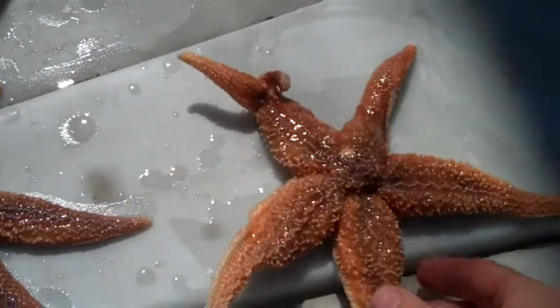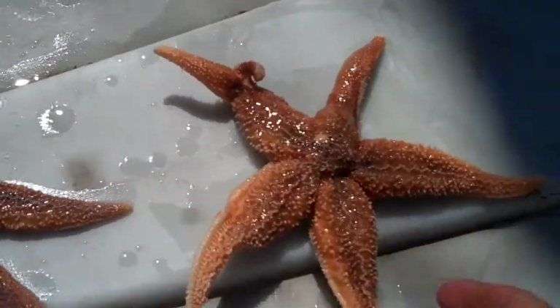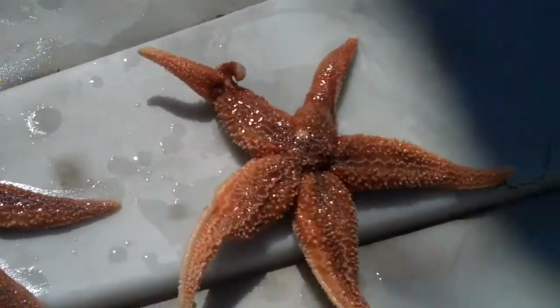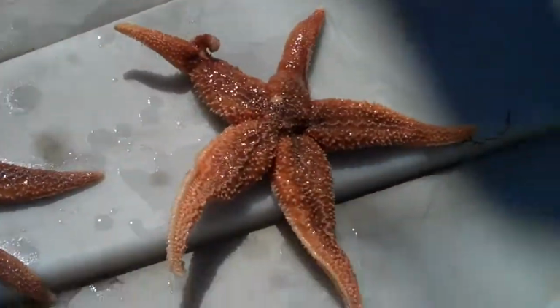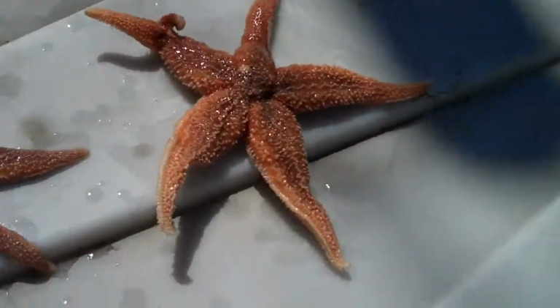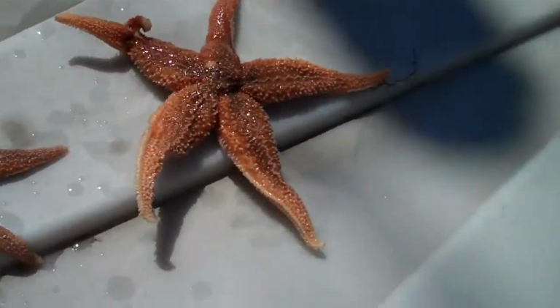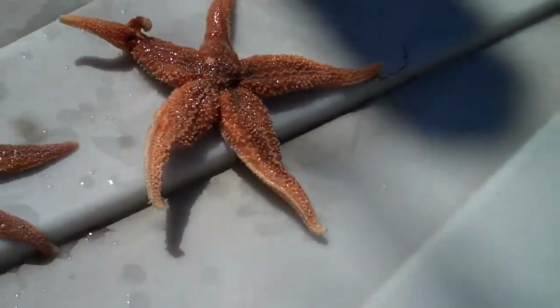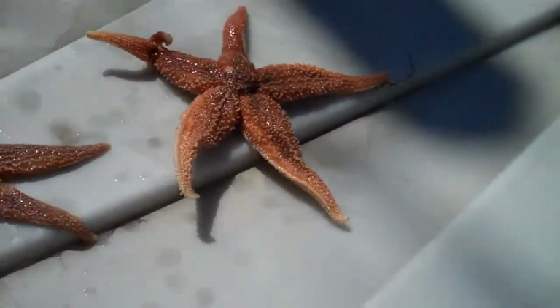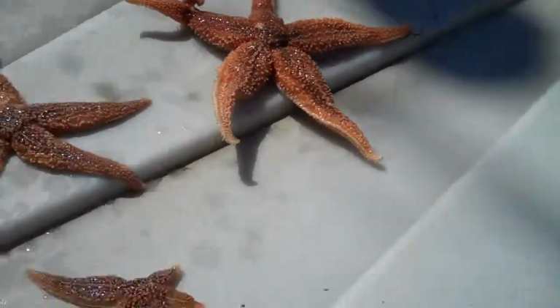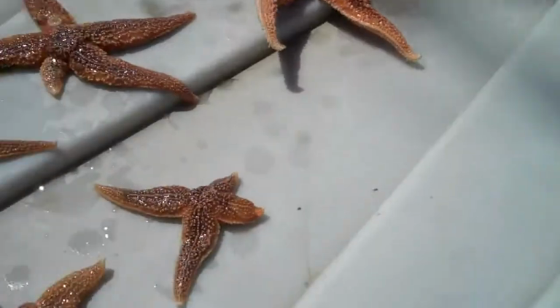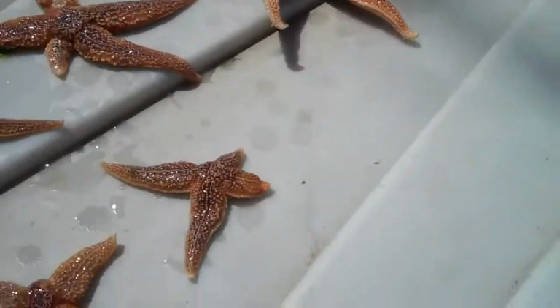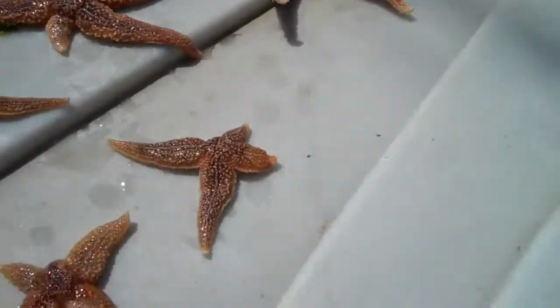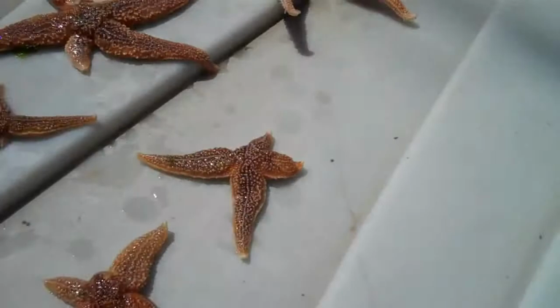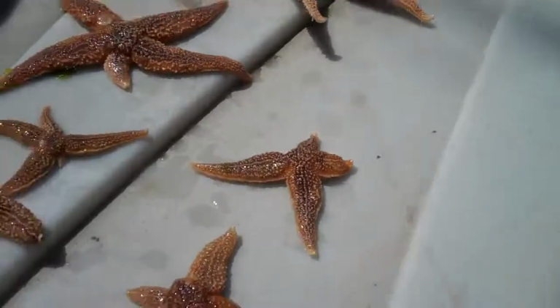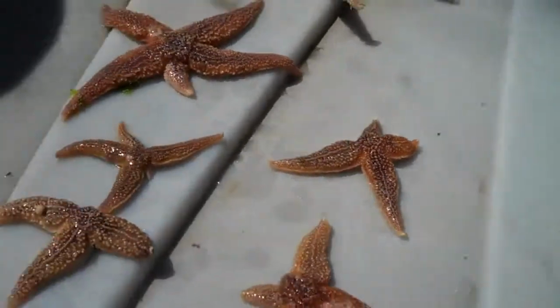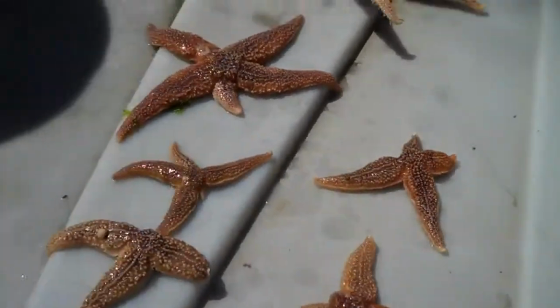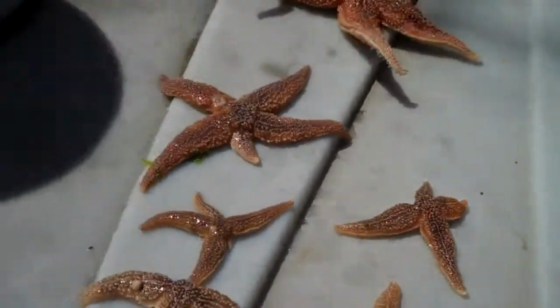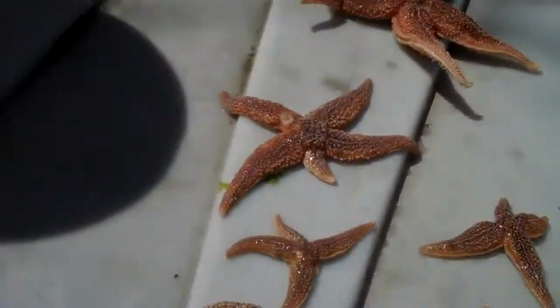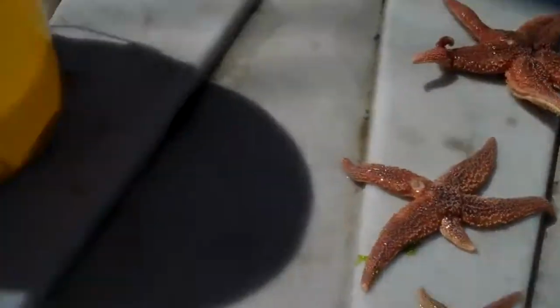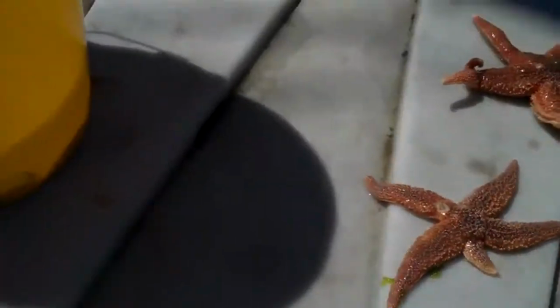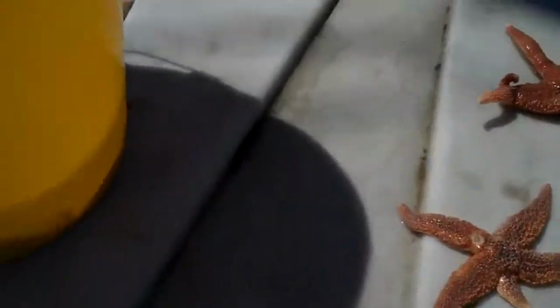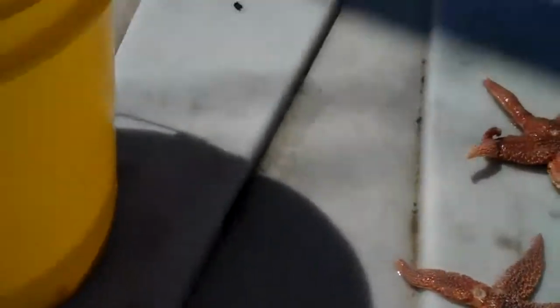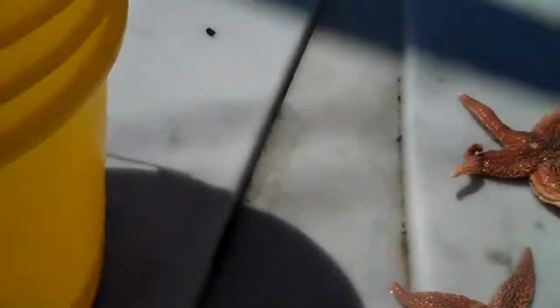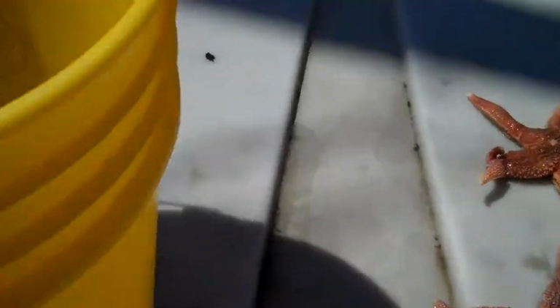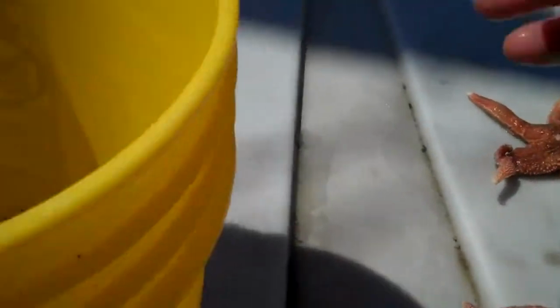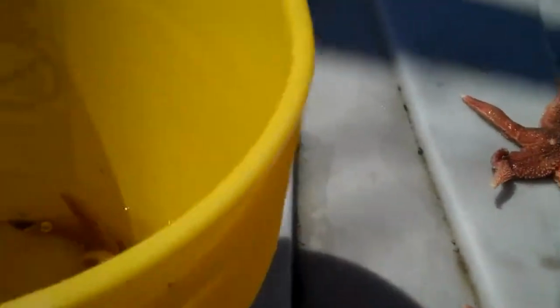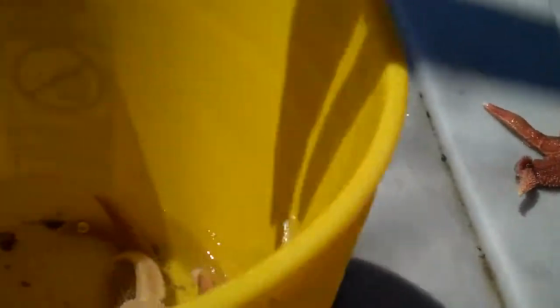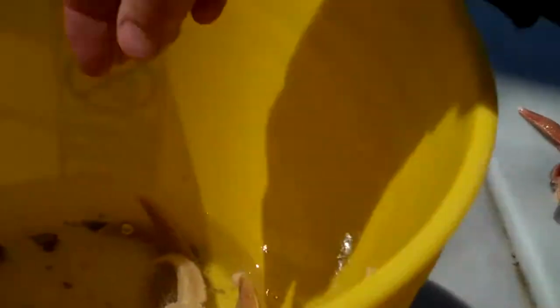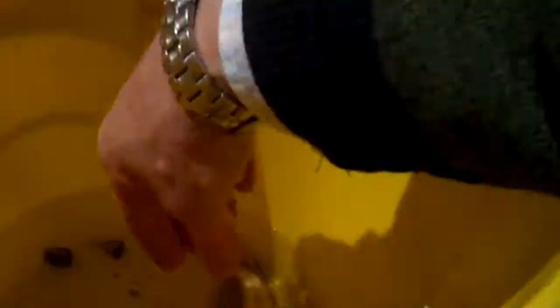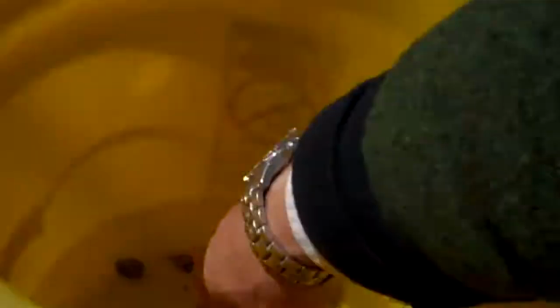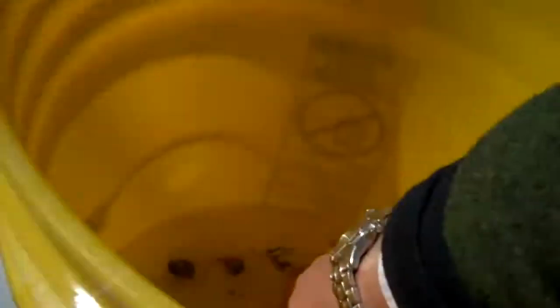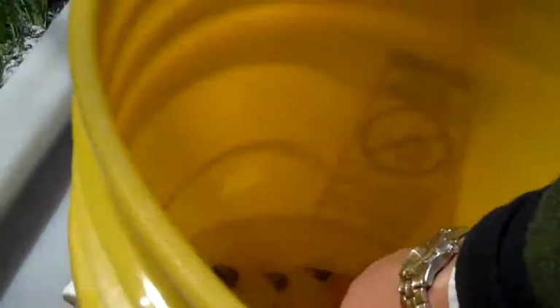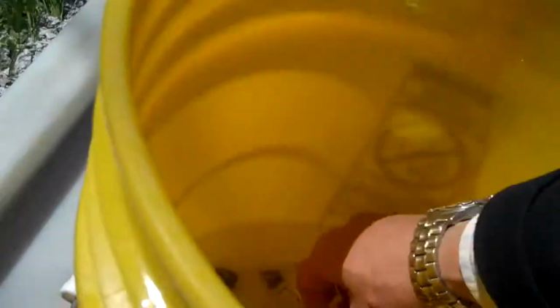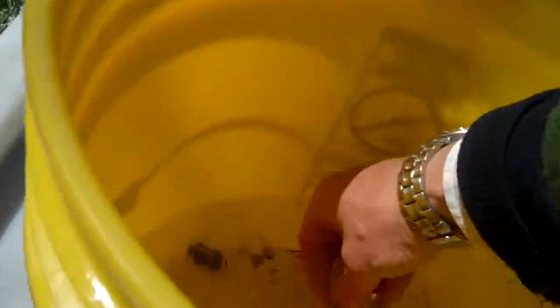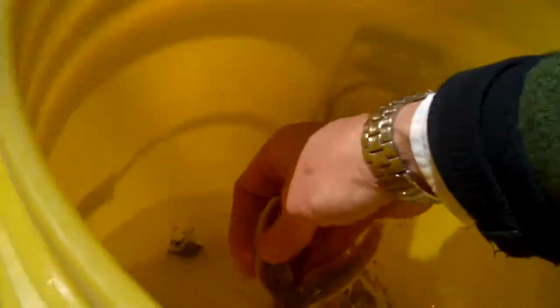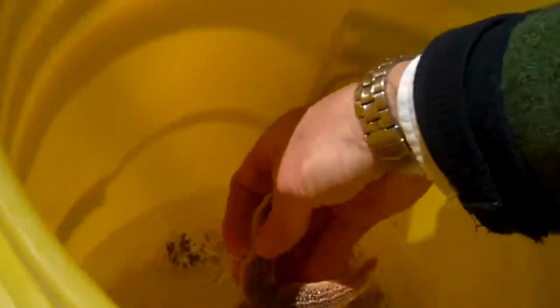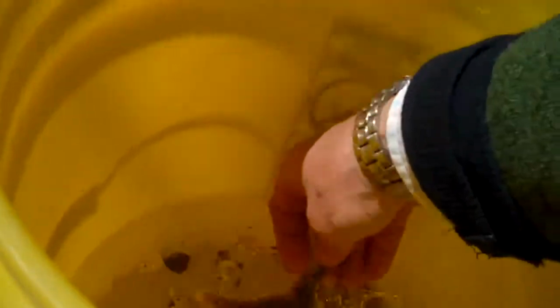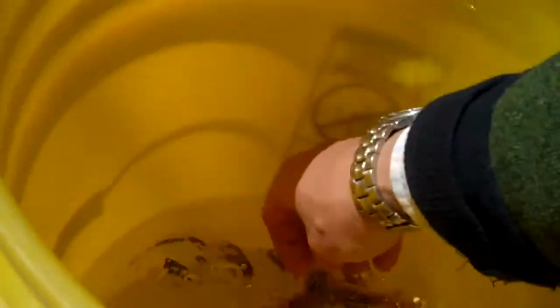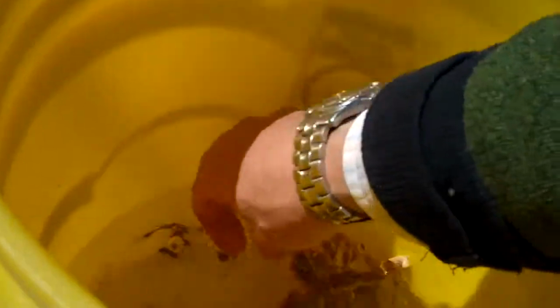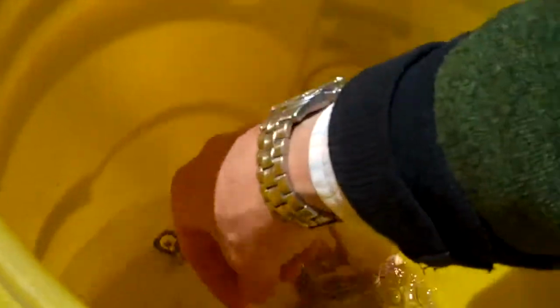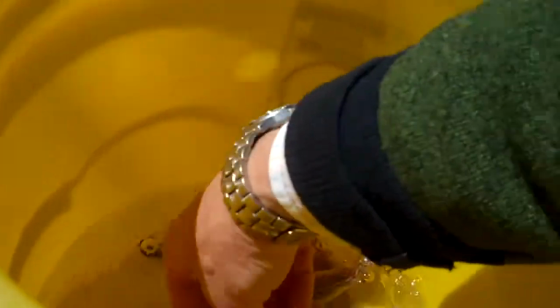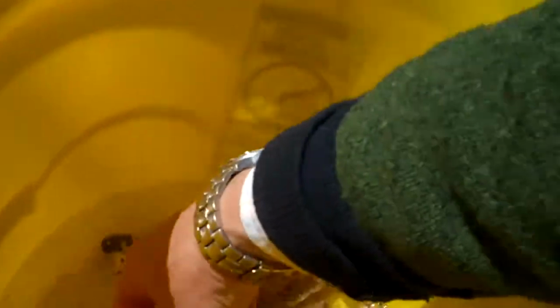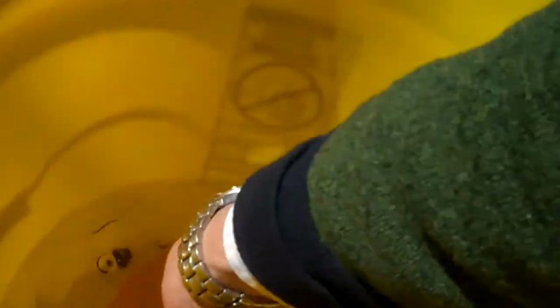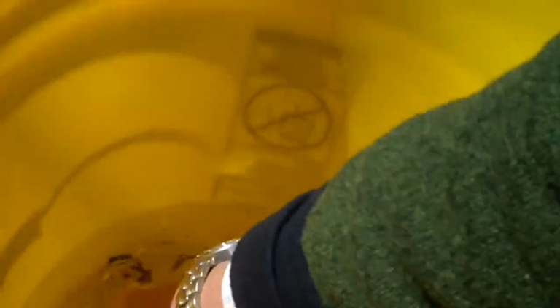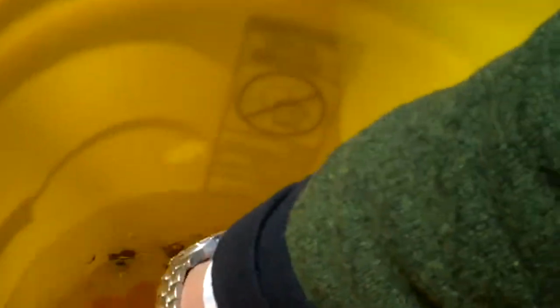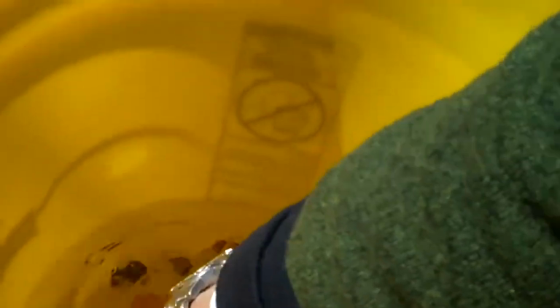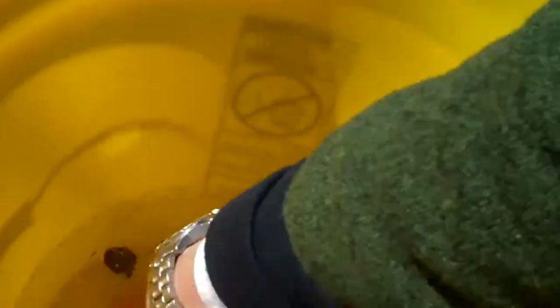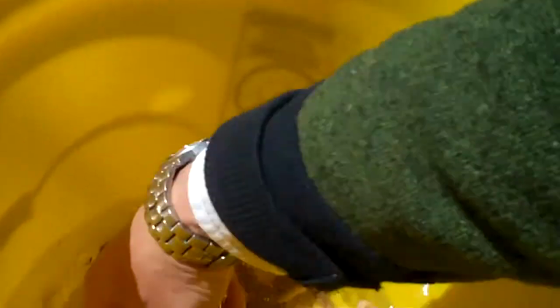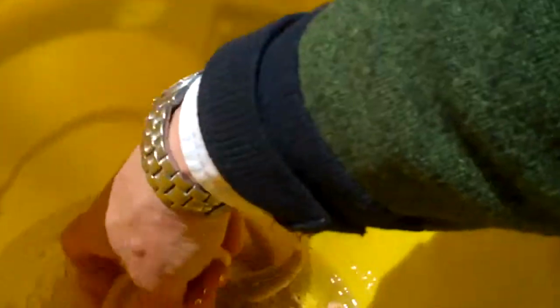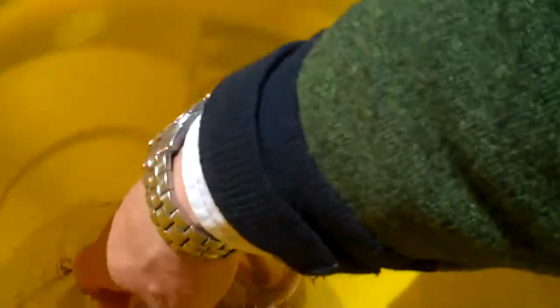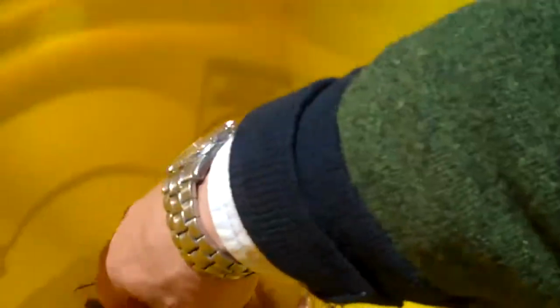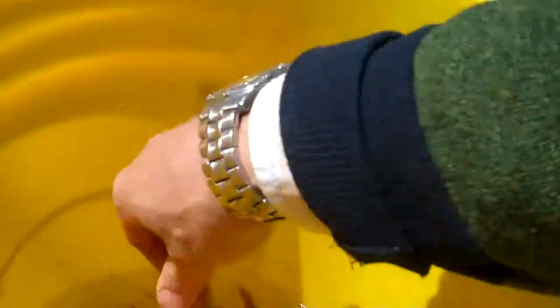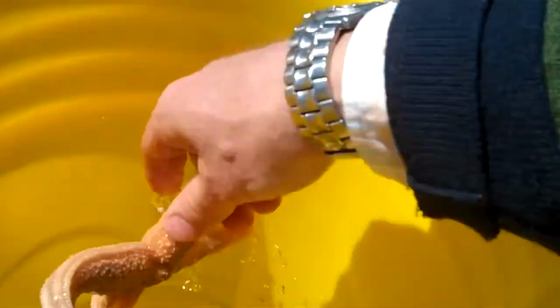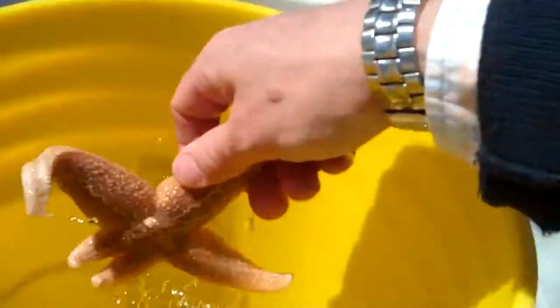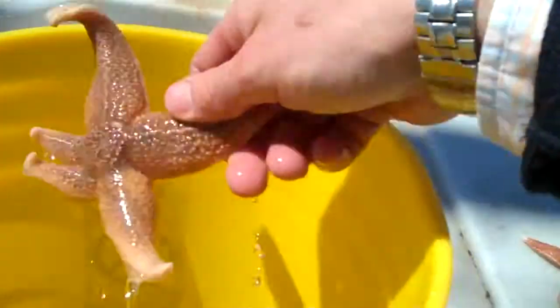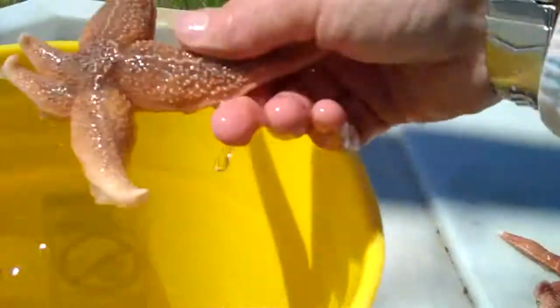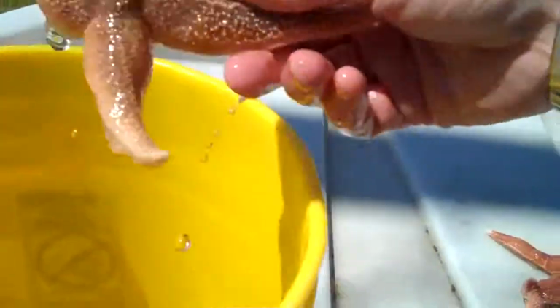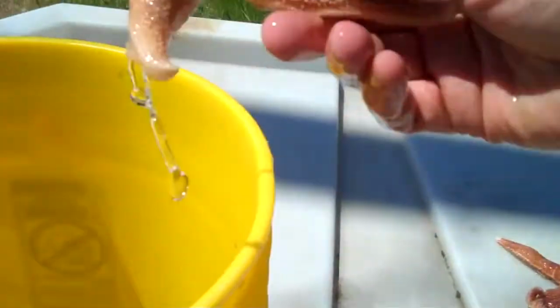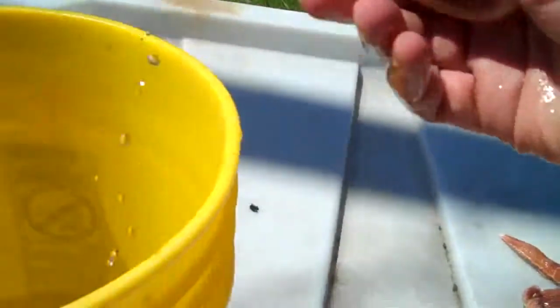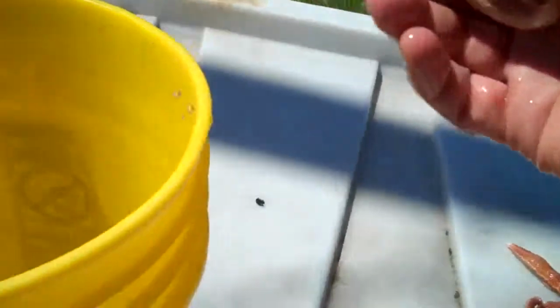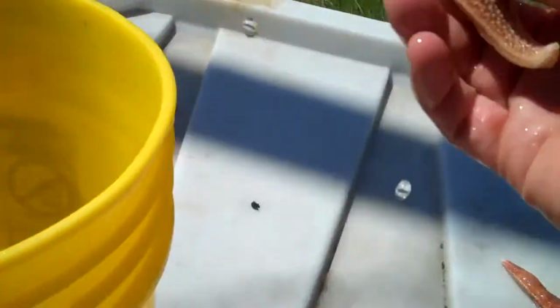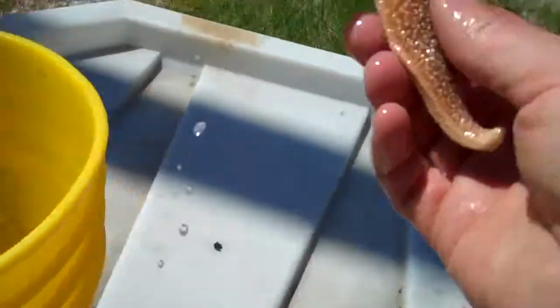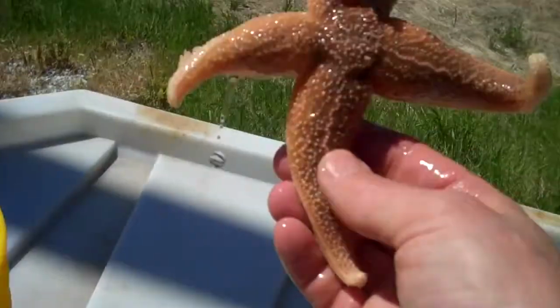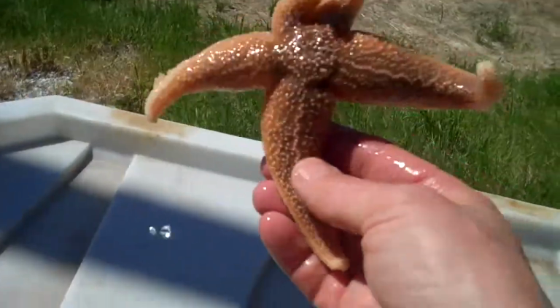So there's obviously a lot of variety in how these sea stars regrow their limbs.